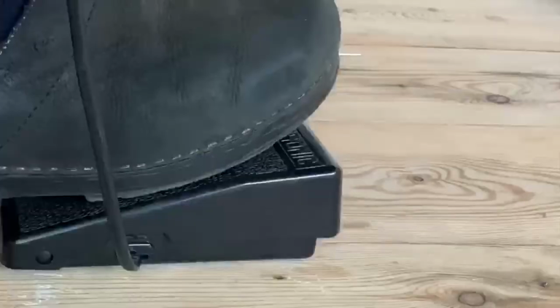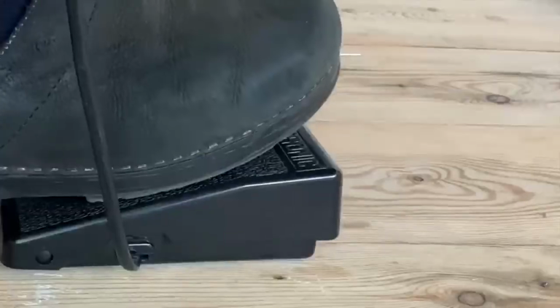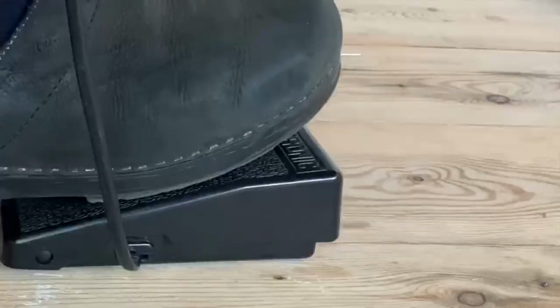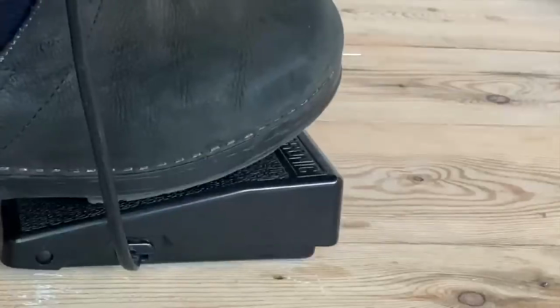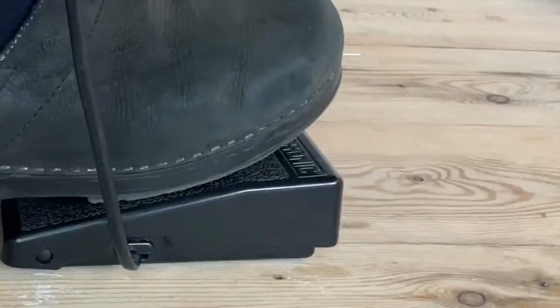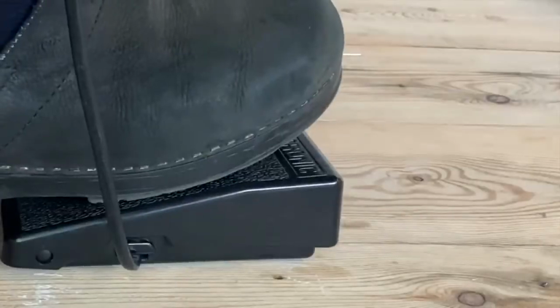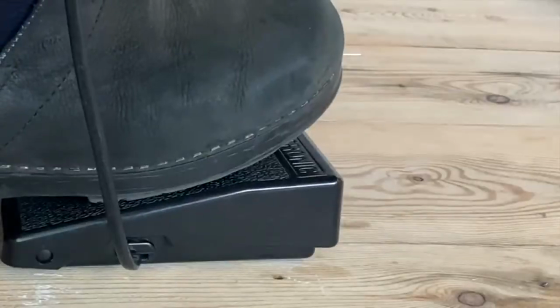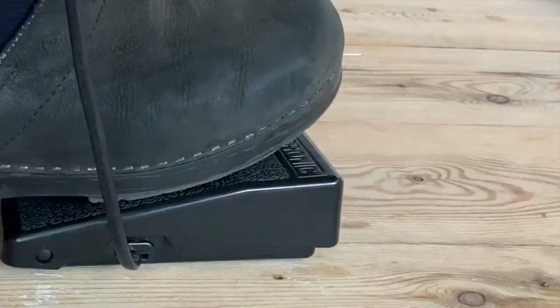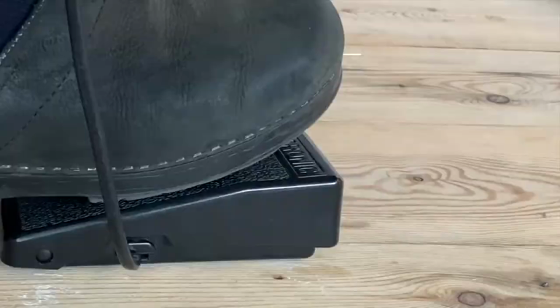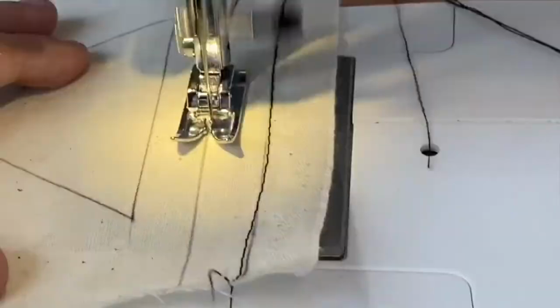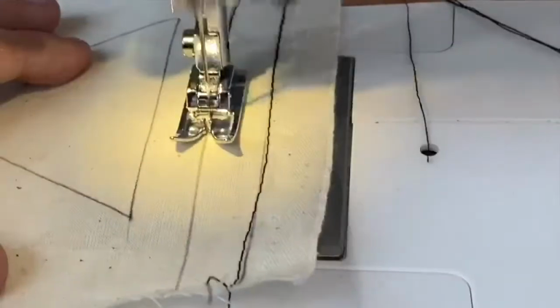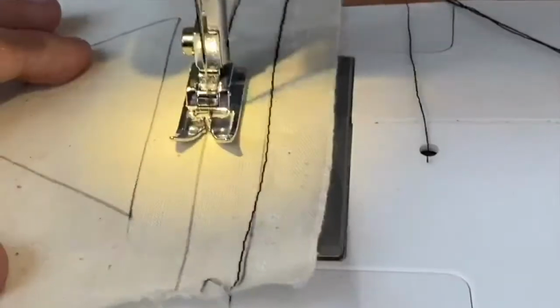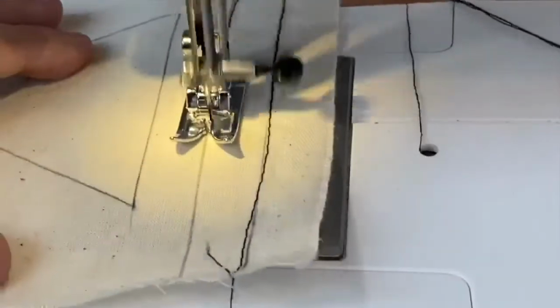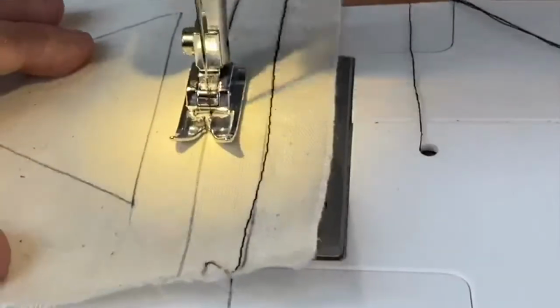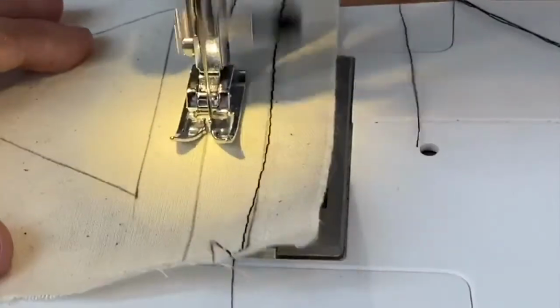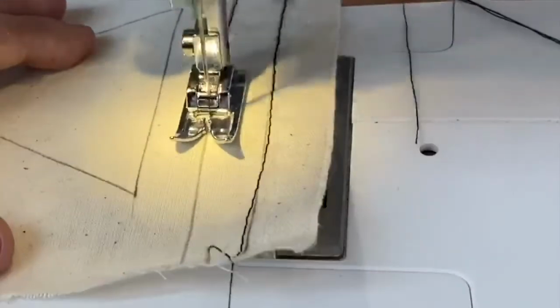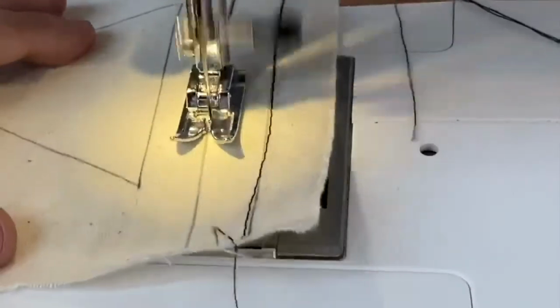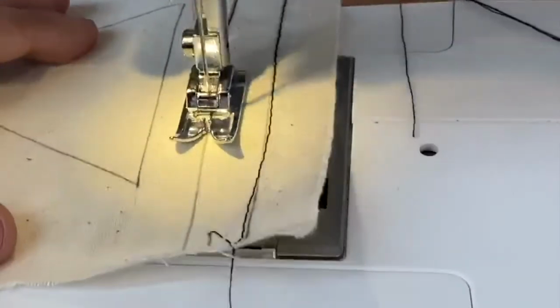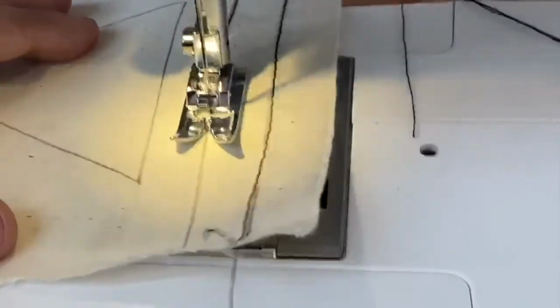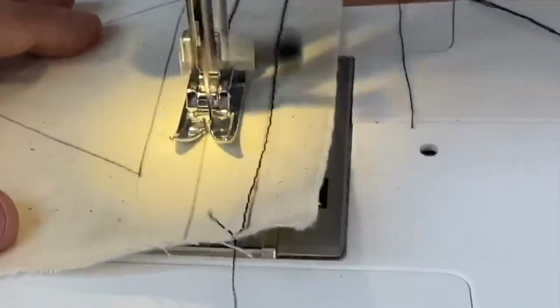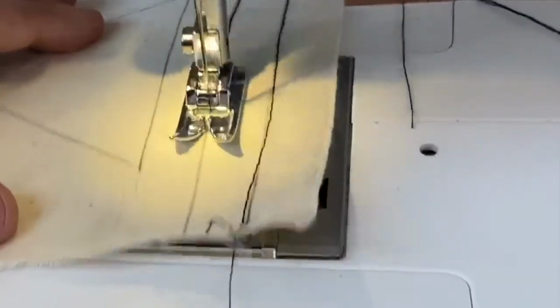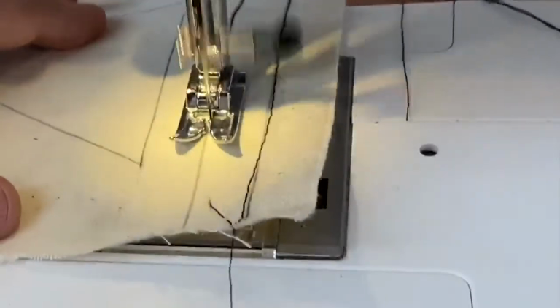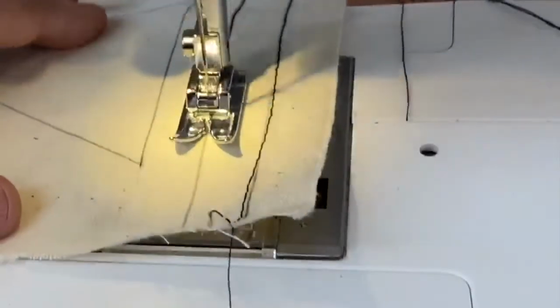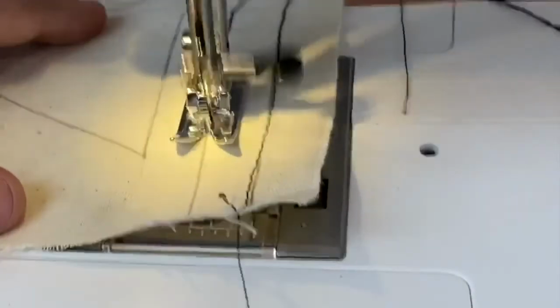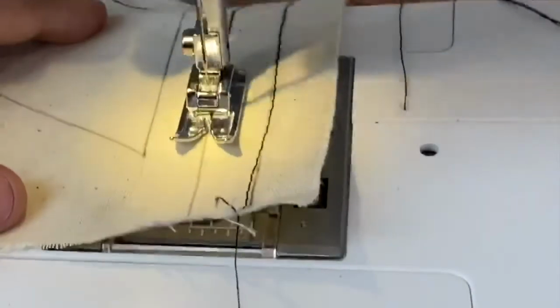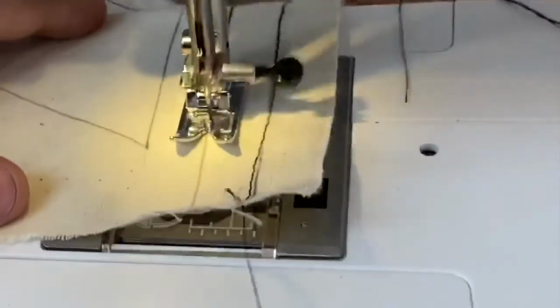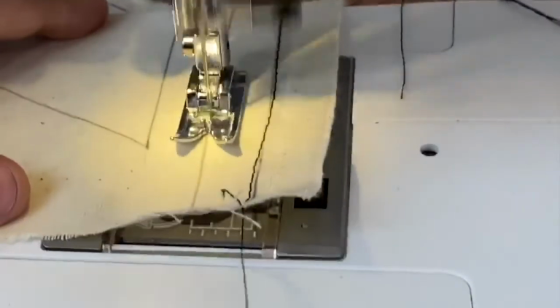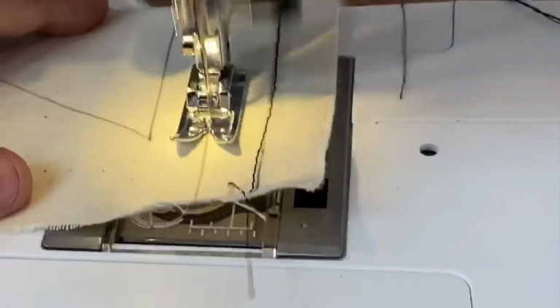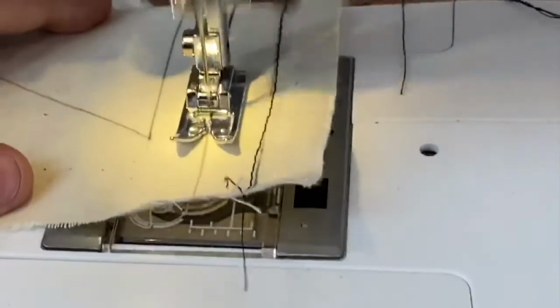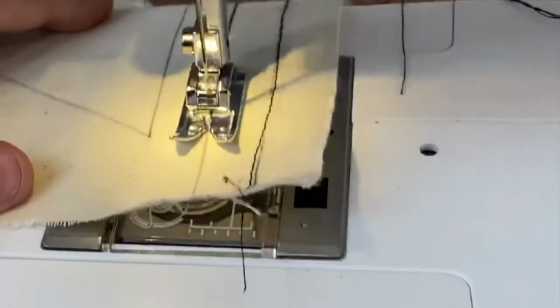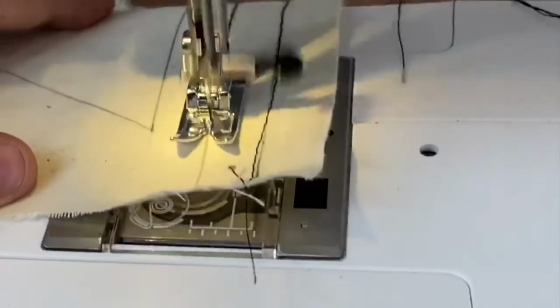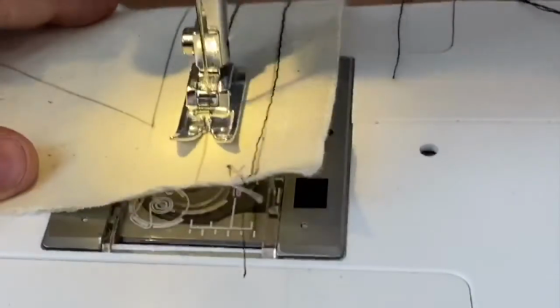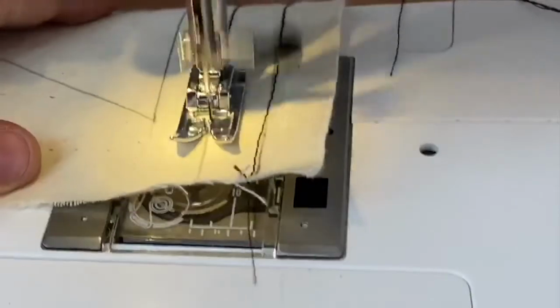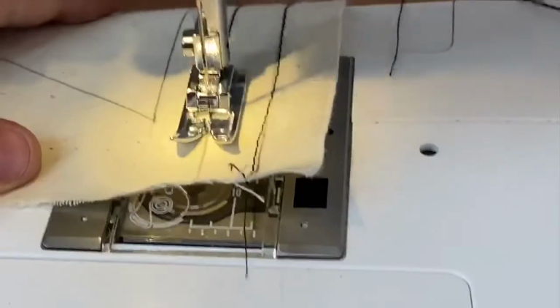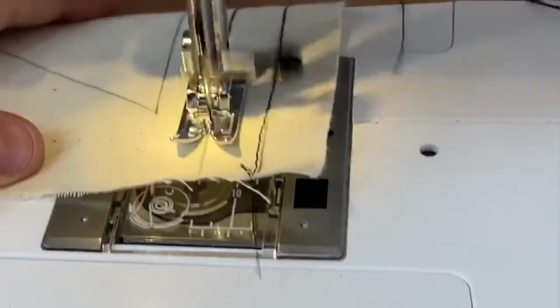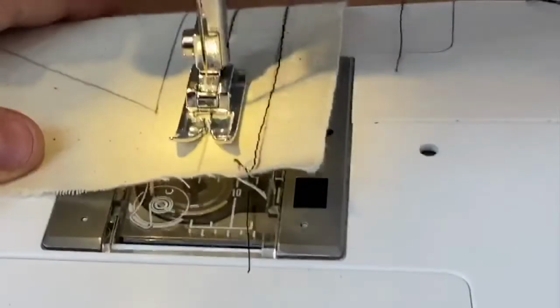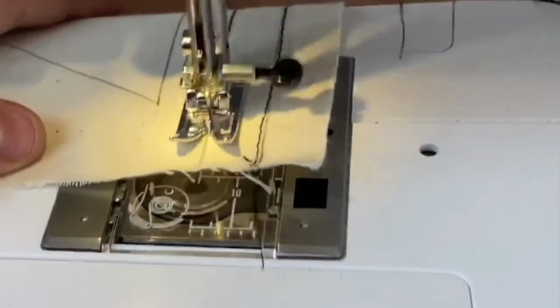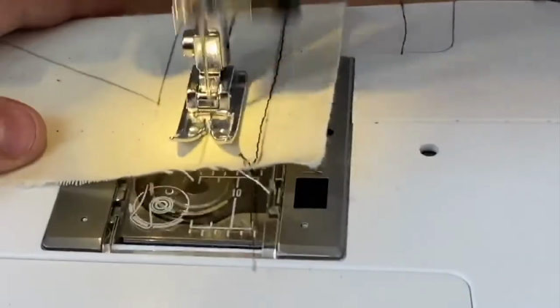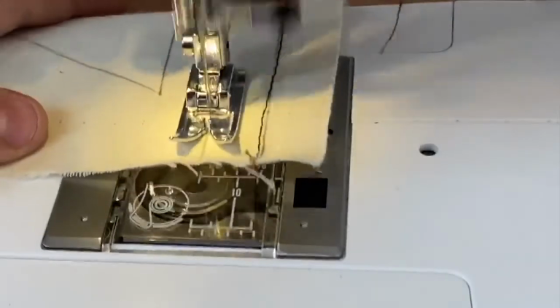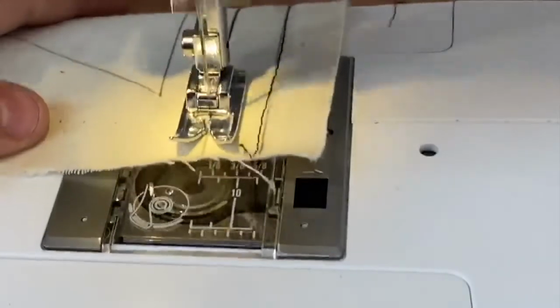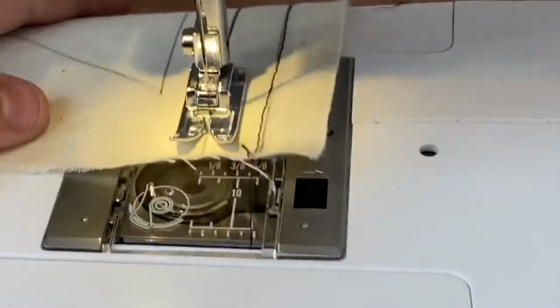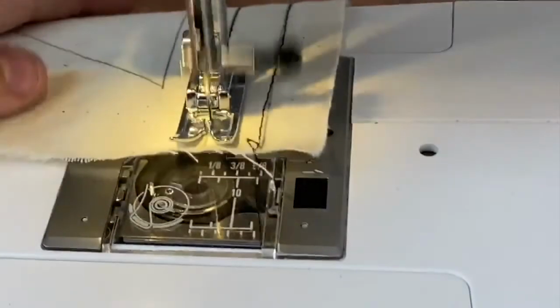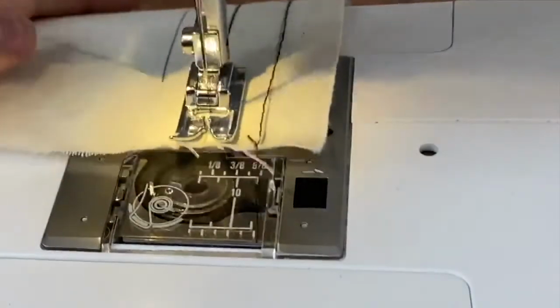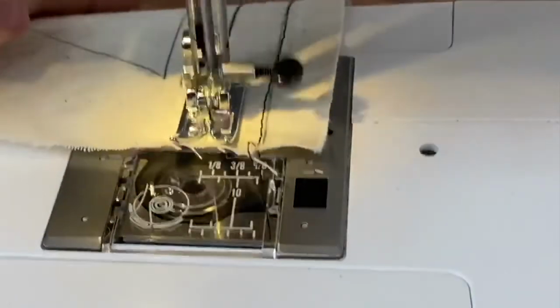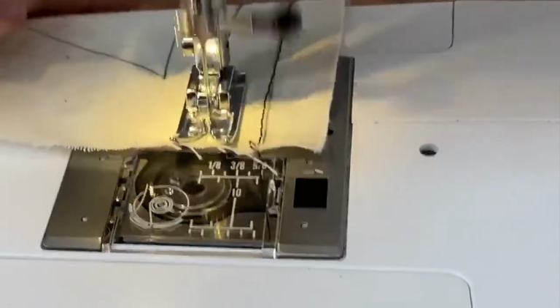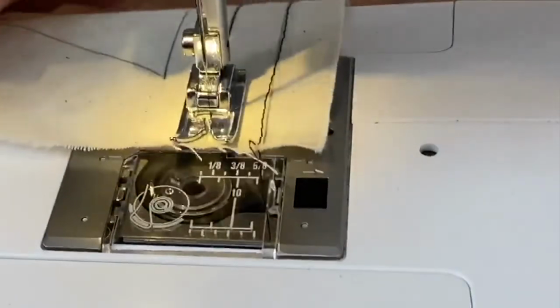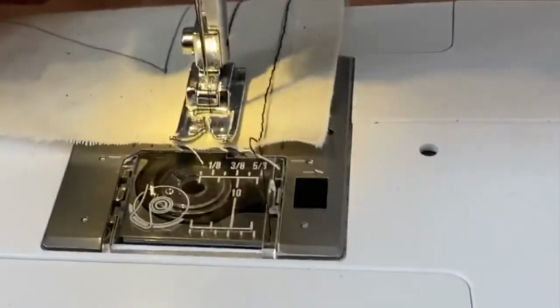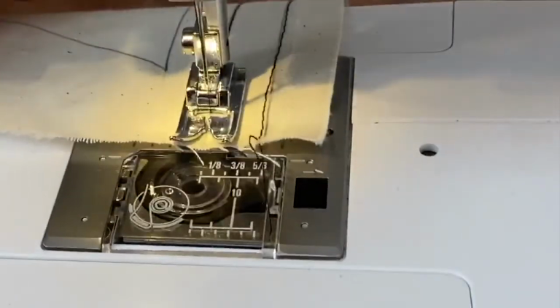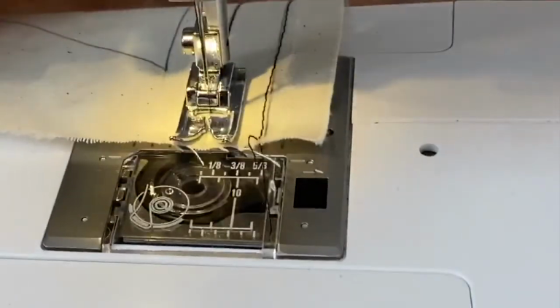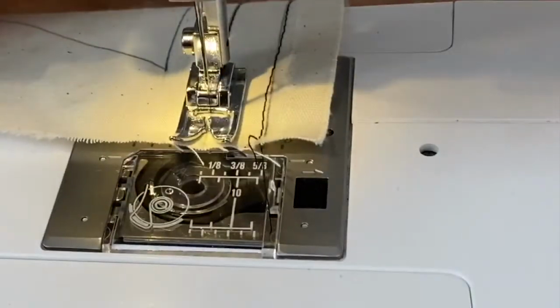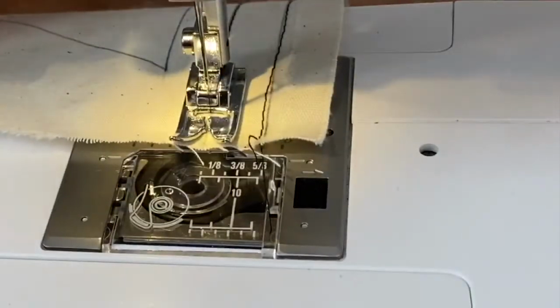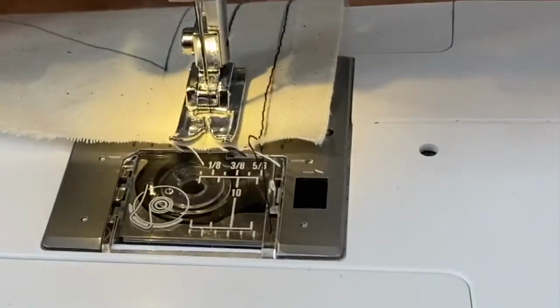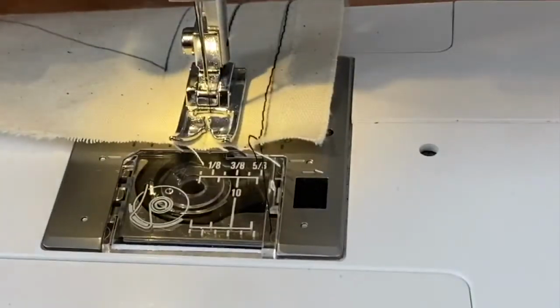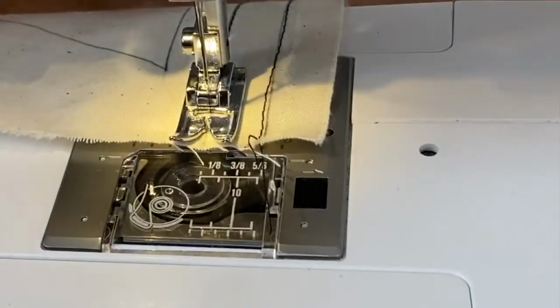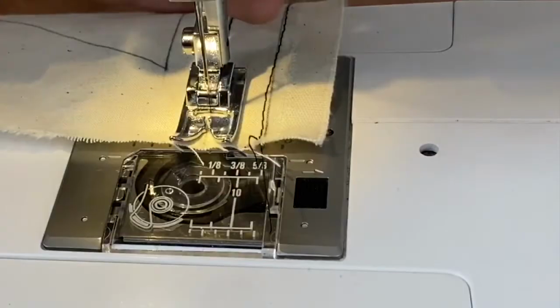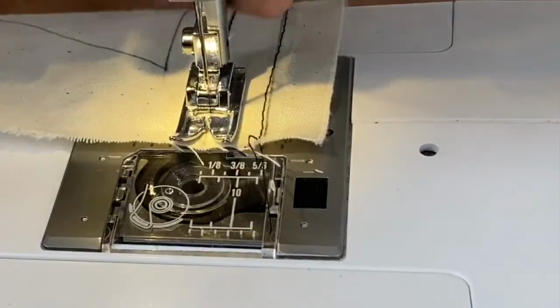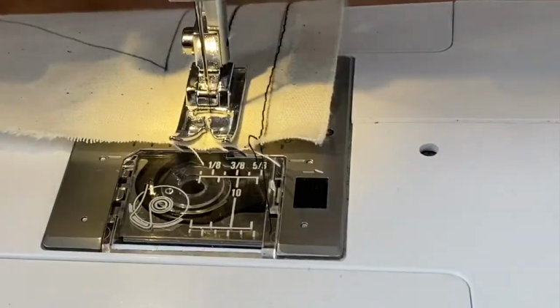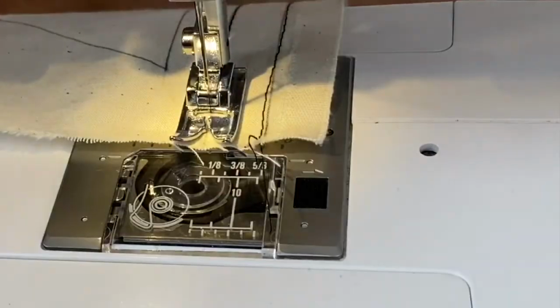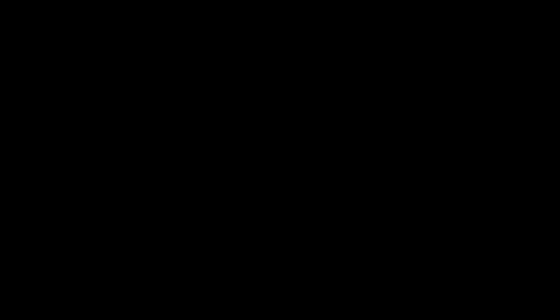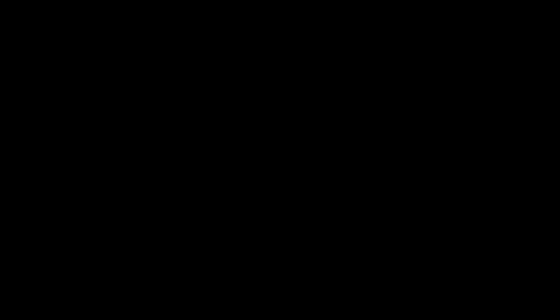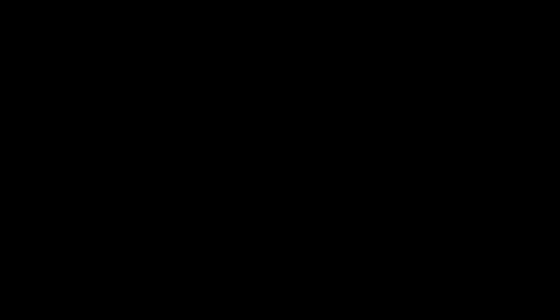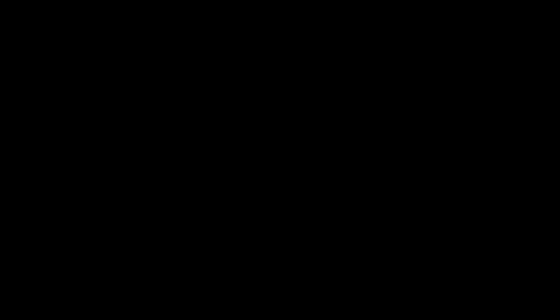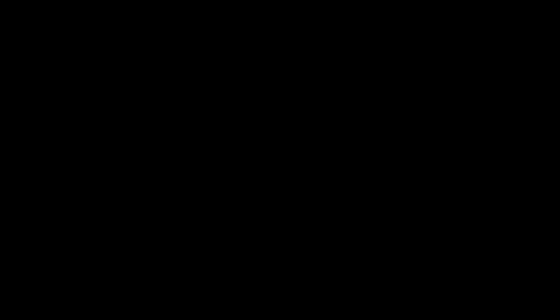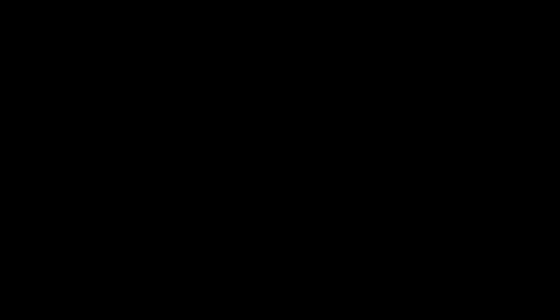The harder you press, the faster it goes. Start by pressing down lightly on the pedal. This will help you sew with precision and accuracy.